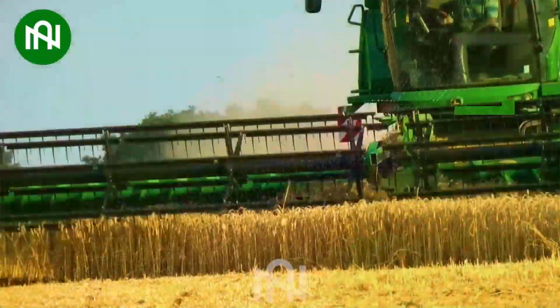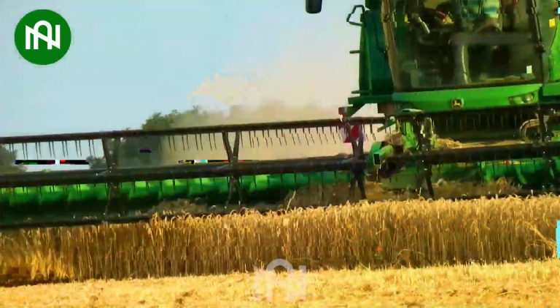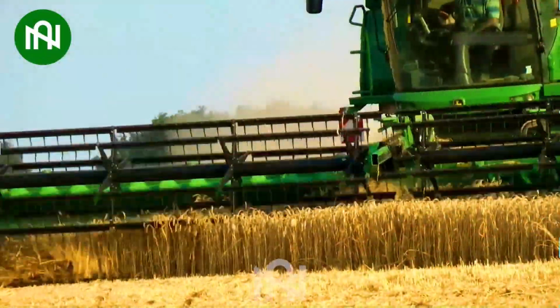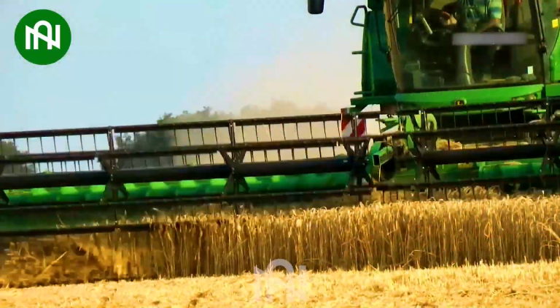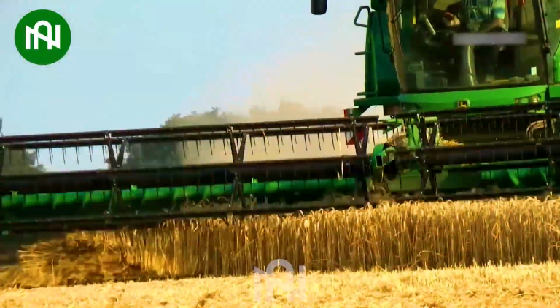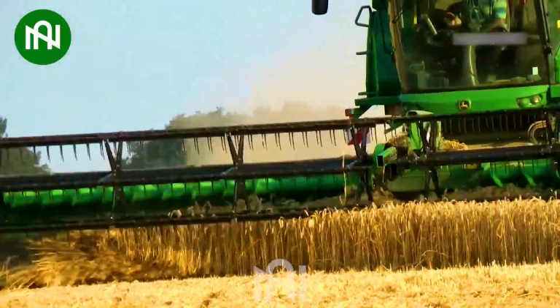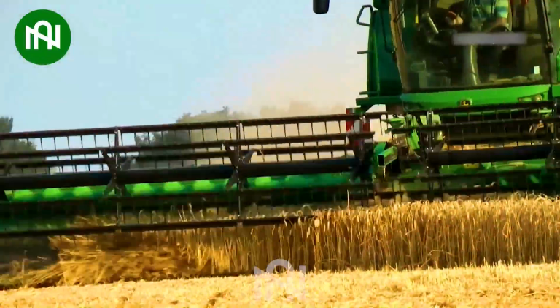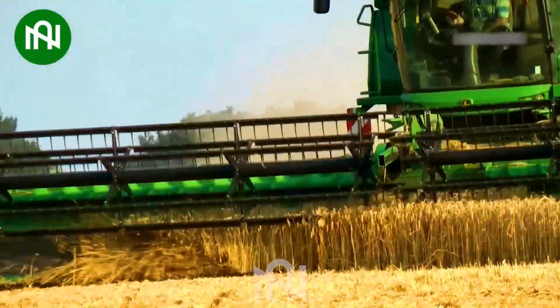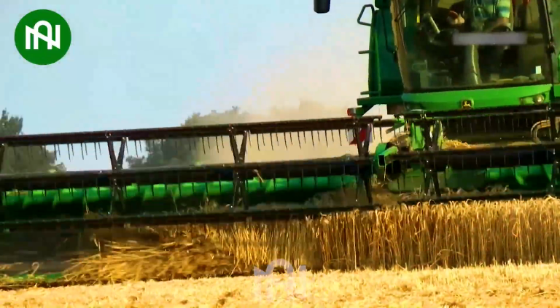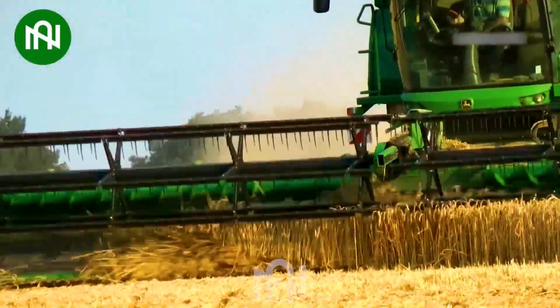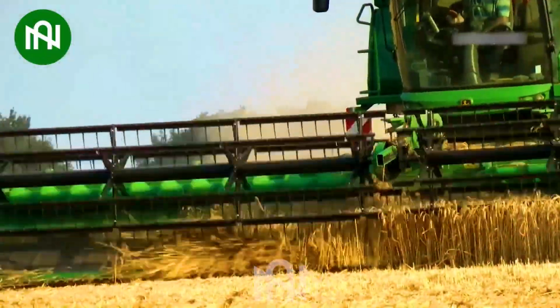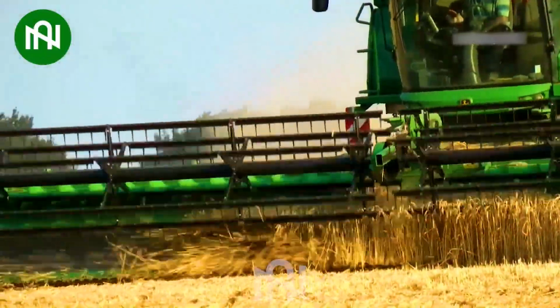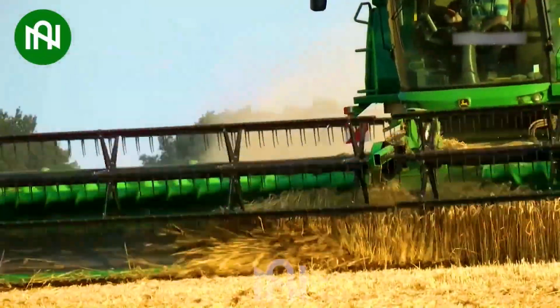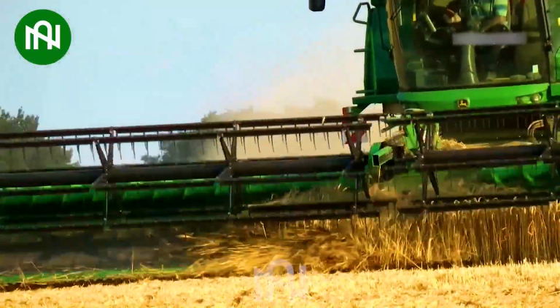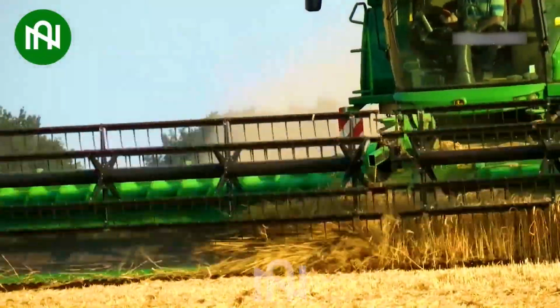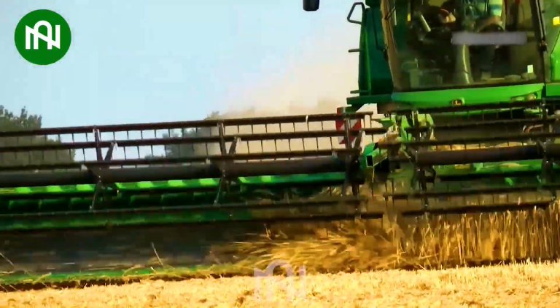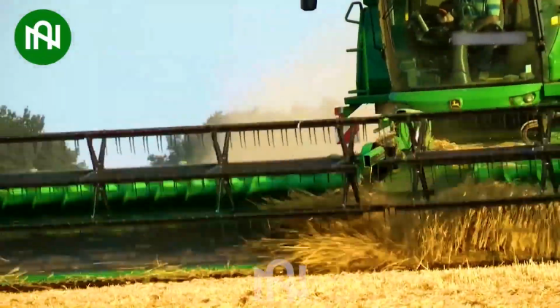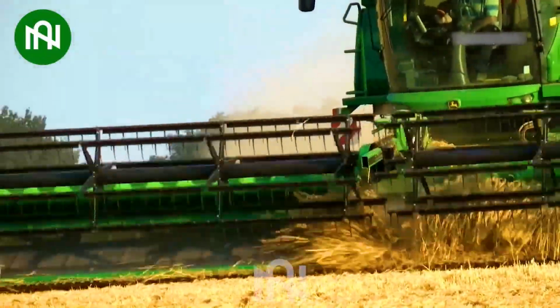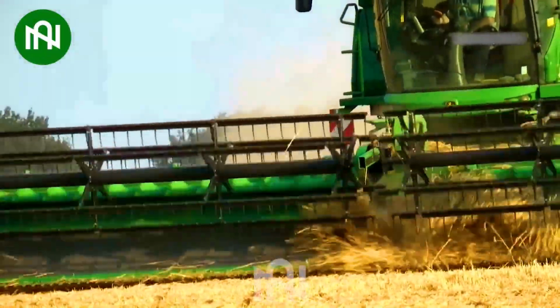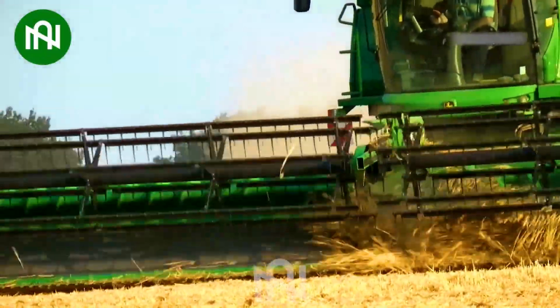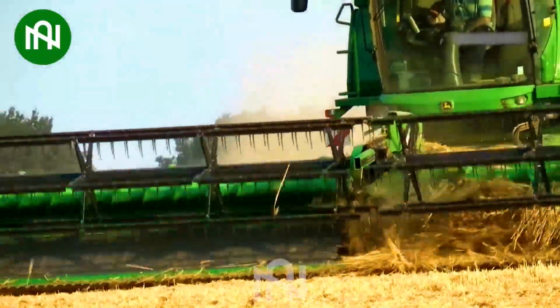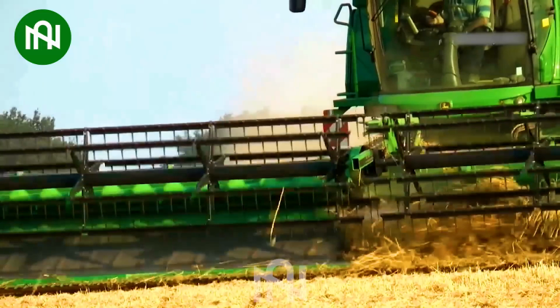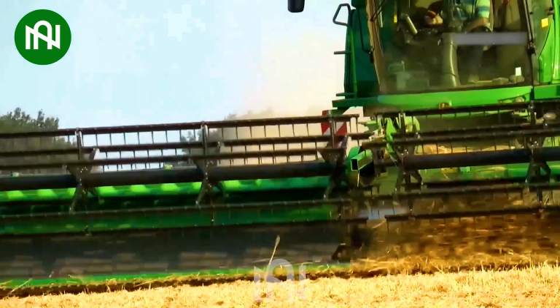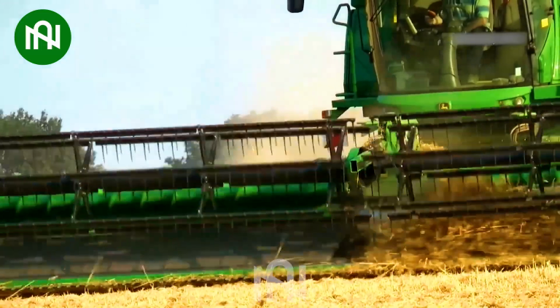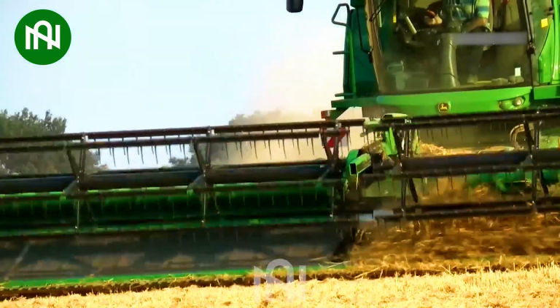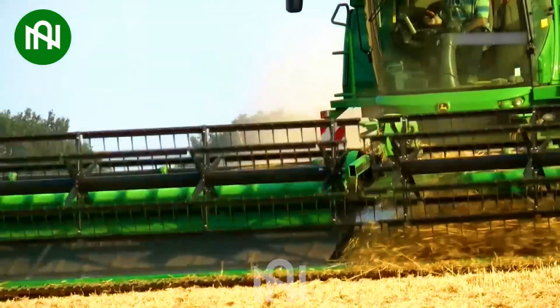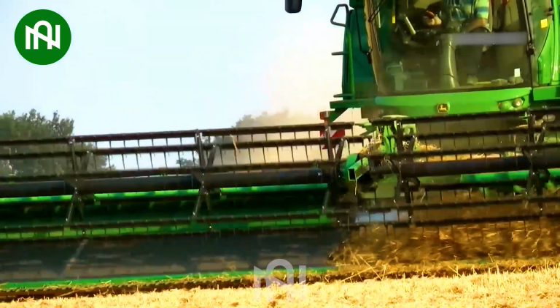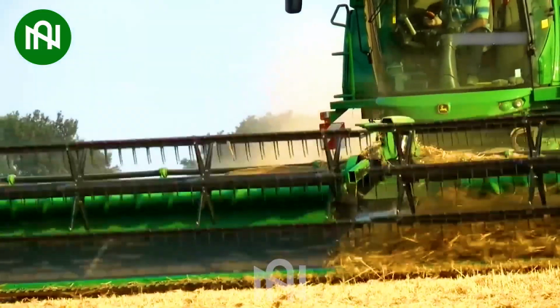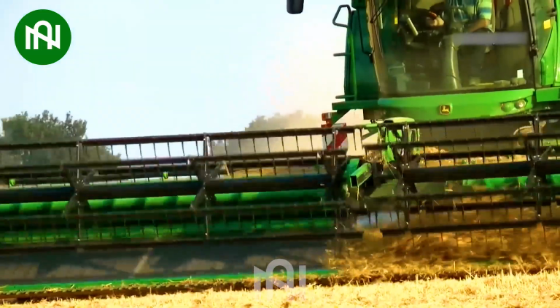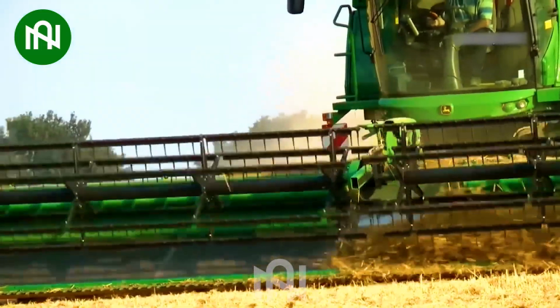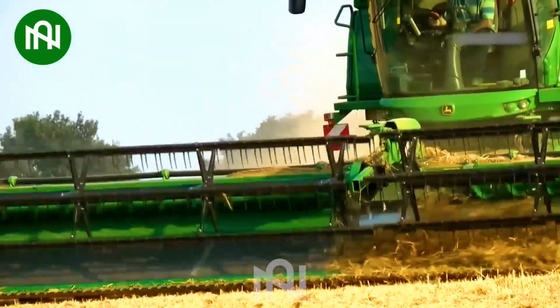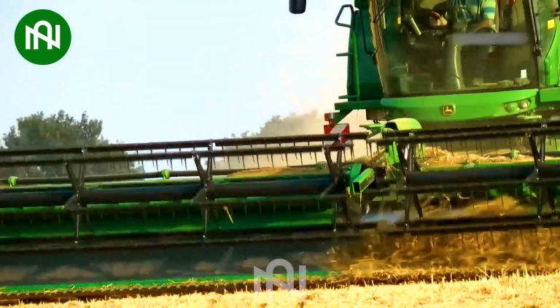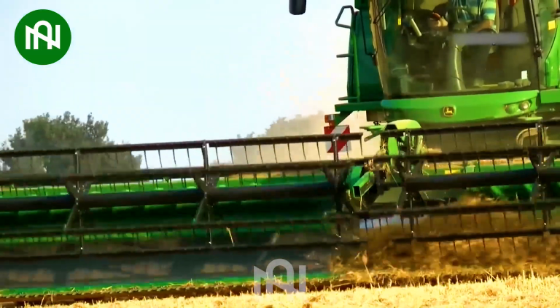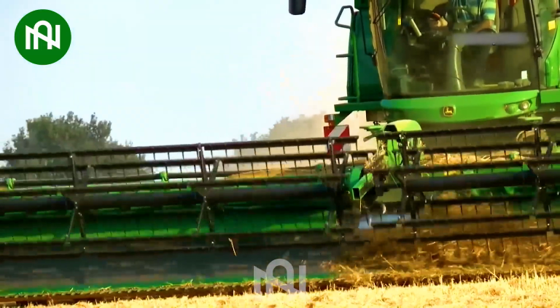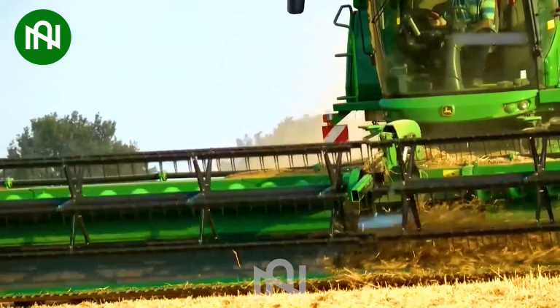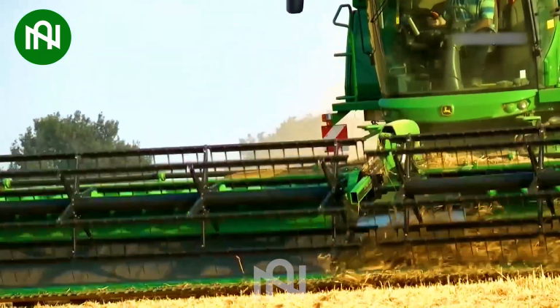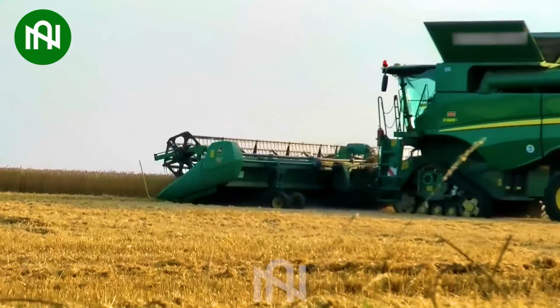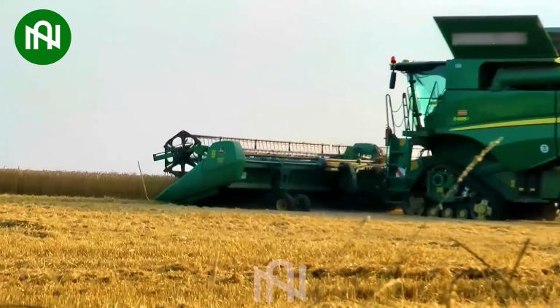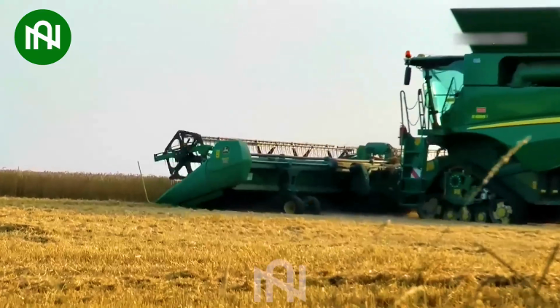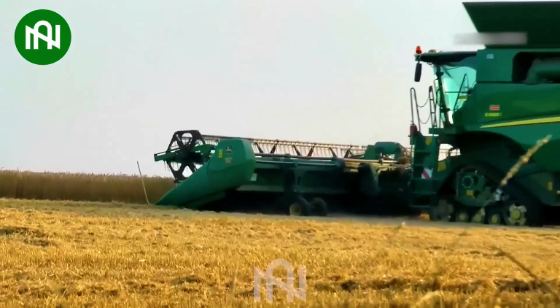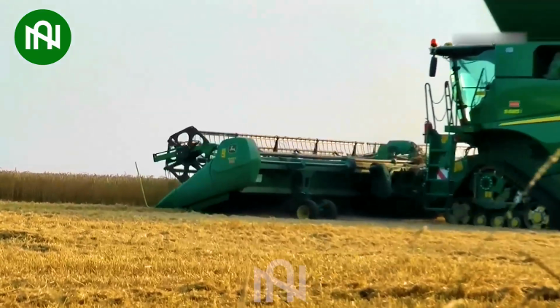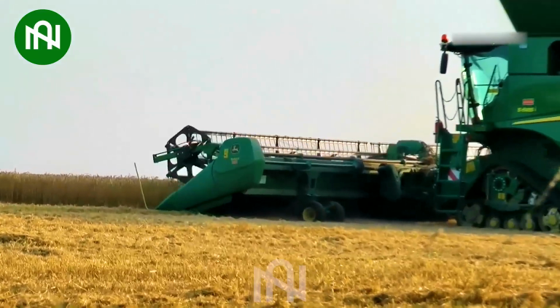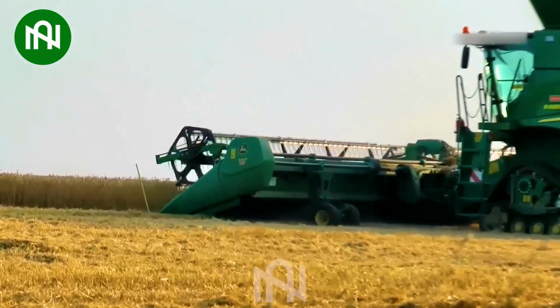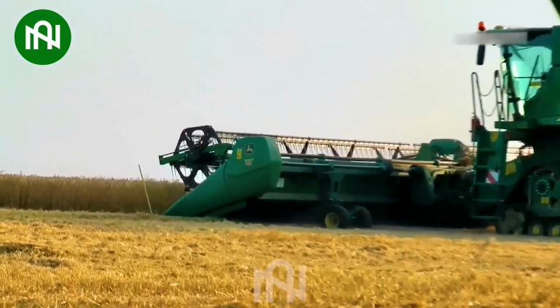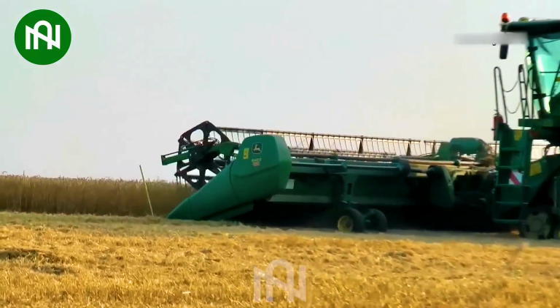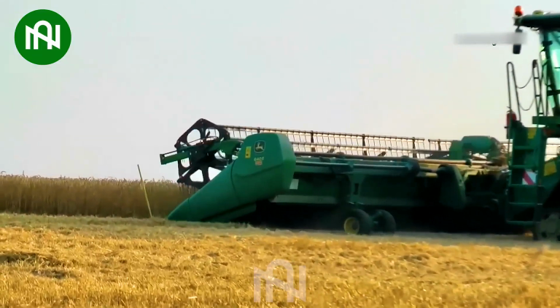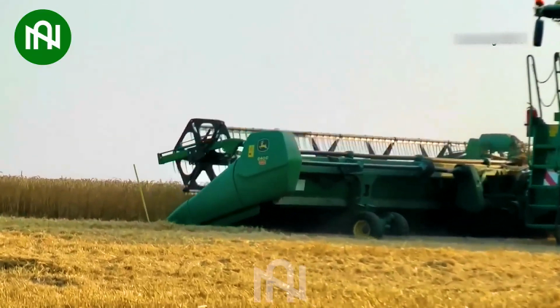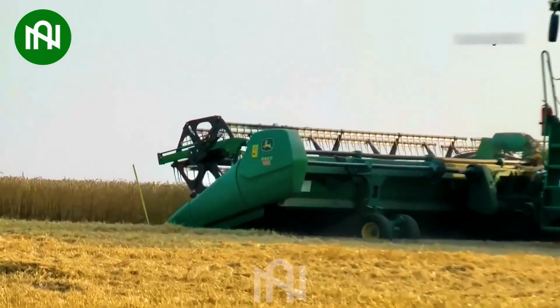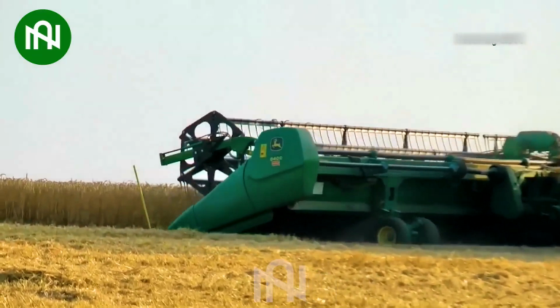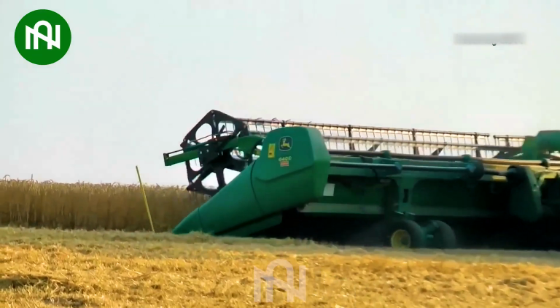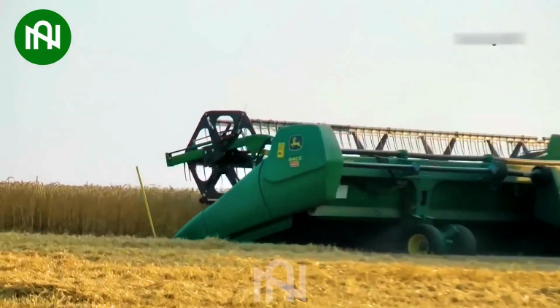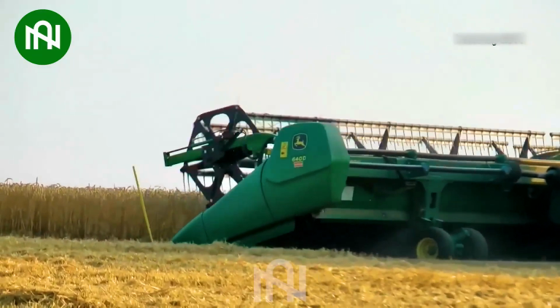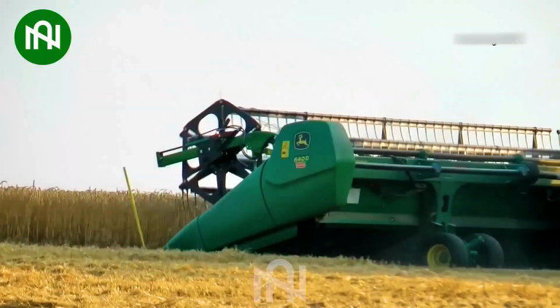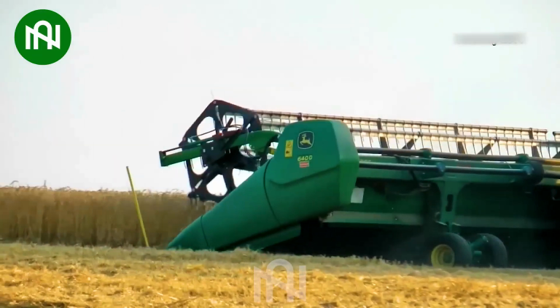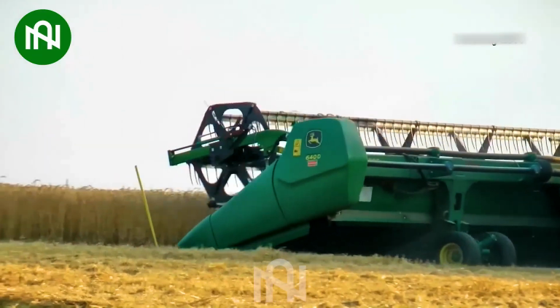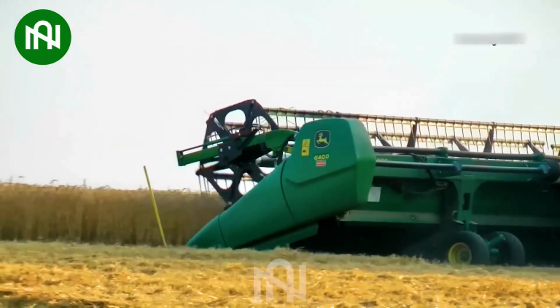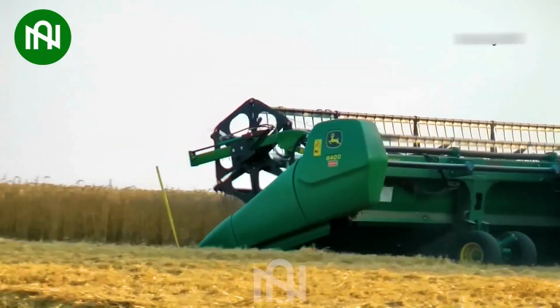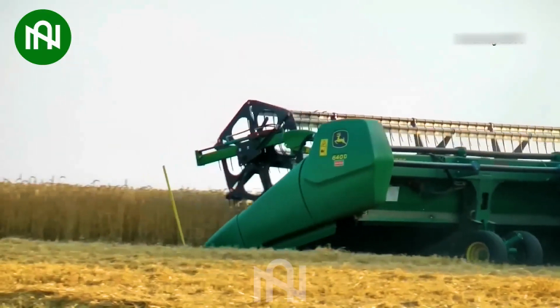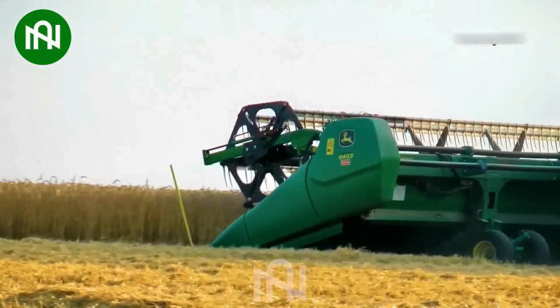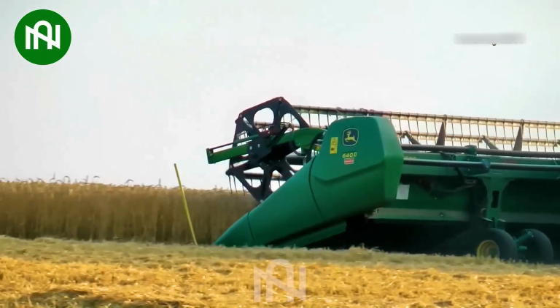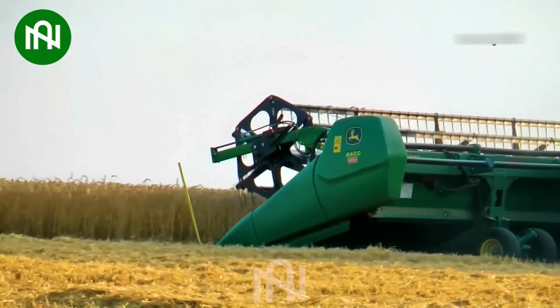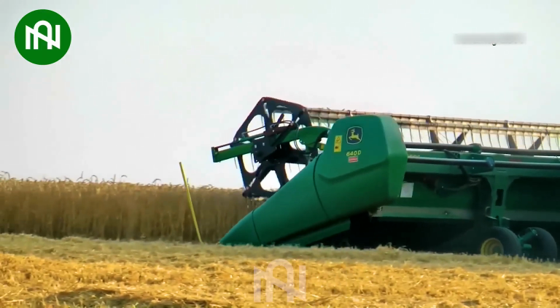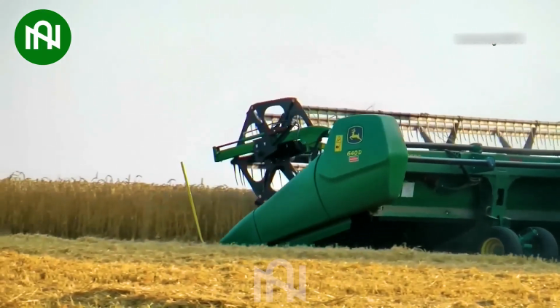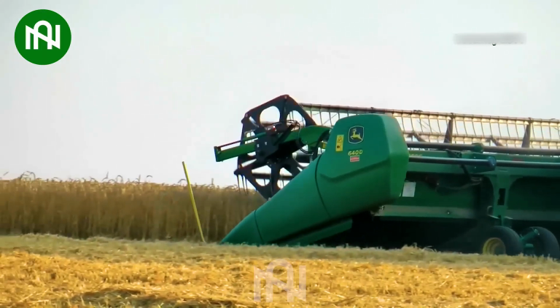This harvester efficiently gathers a substantial amount of wheat, ensuring a bountiful harvest.